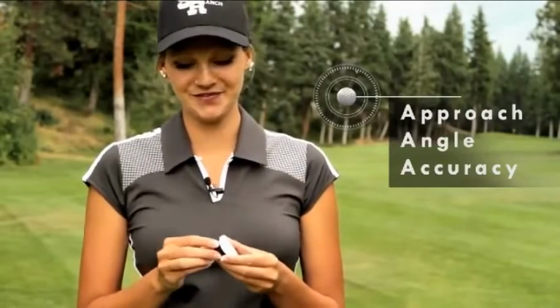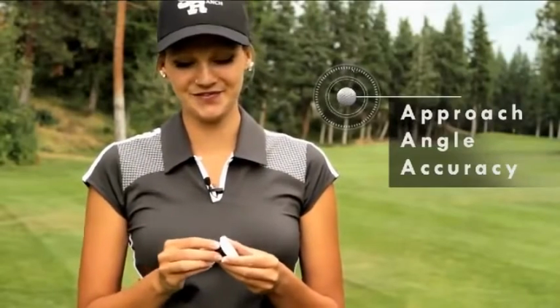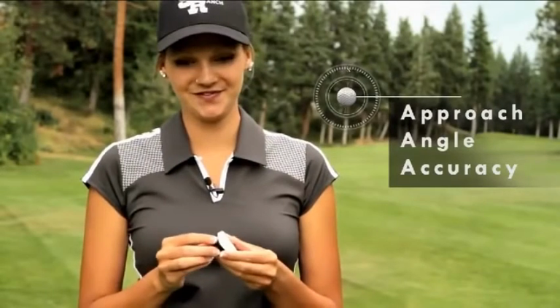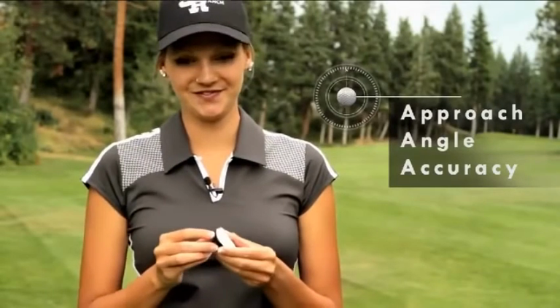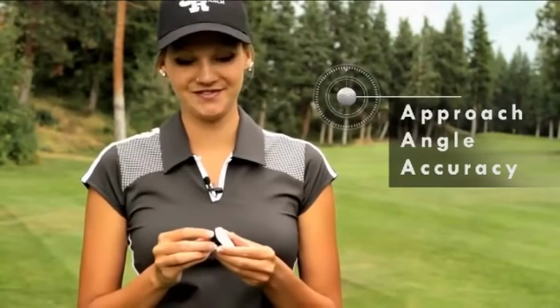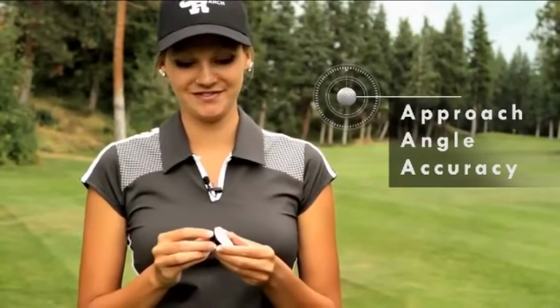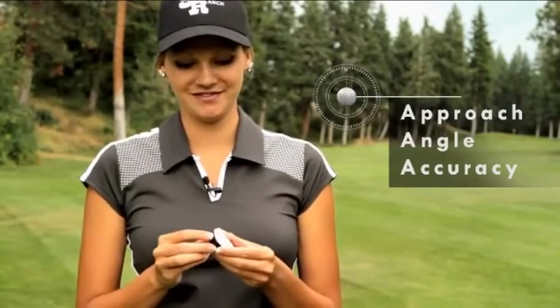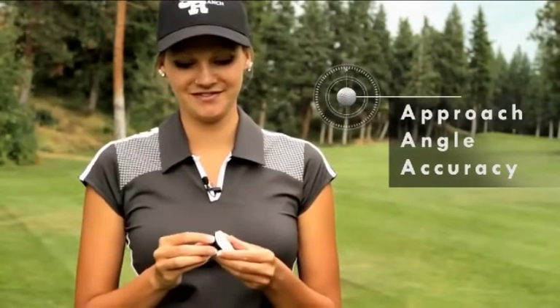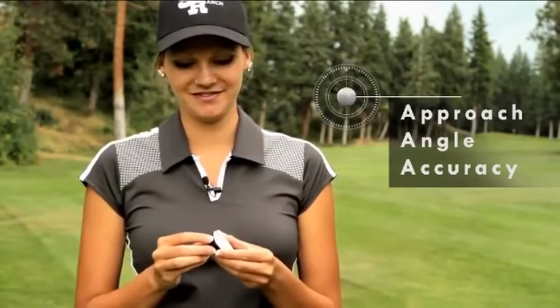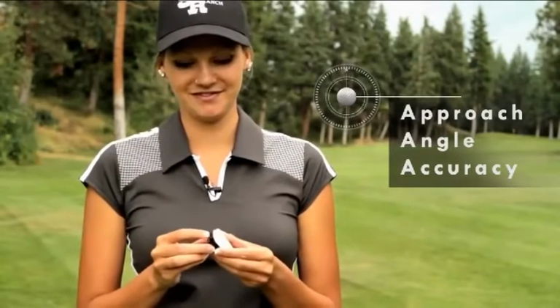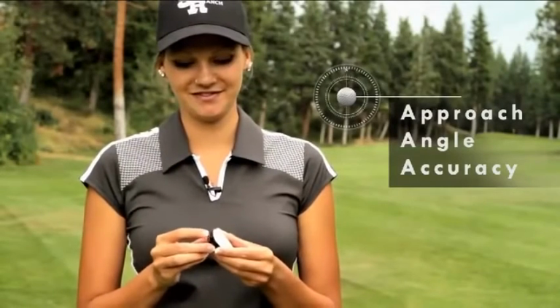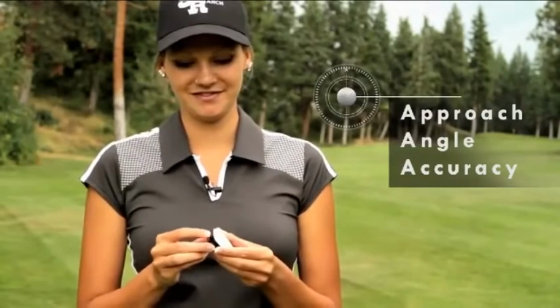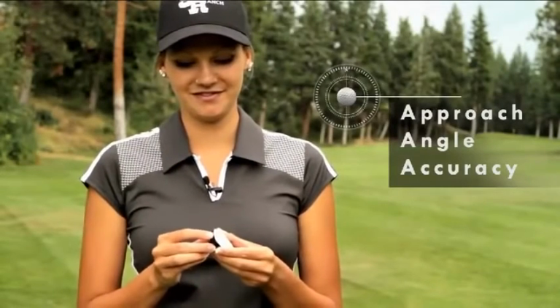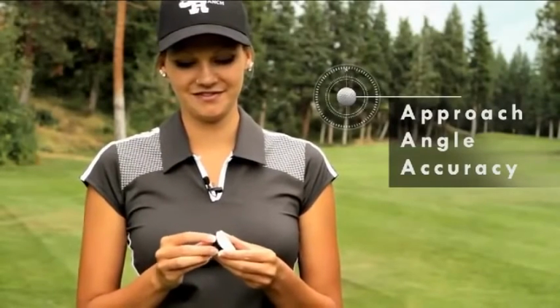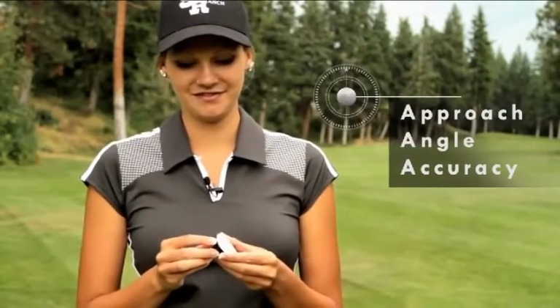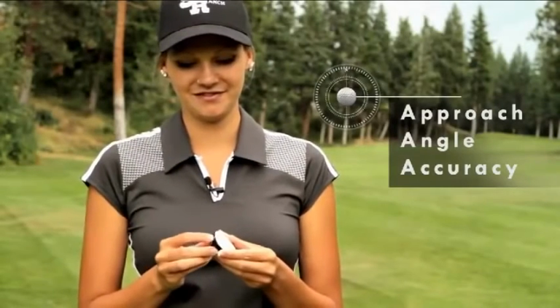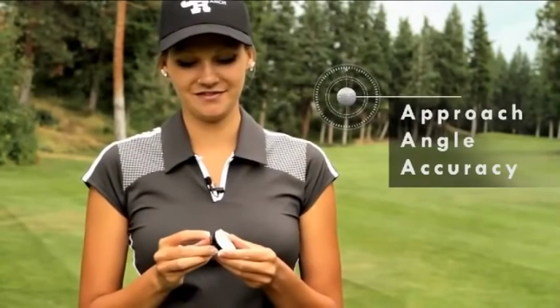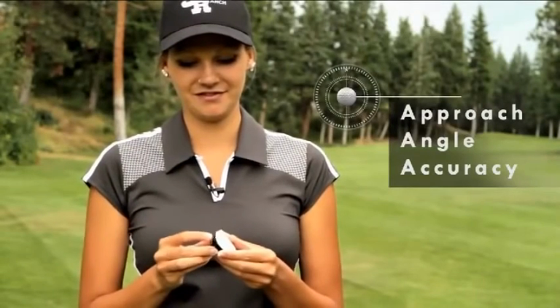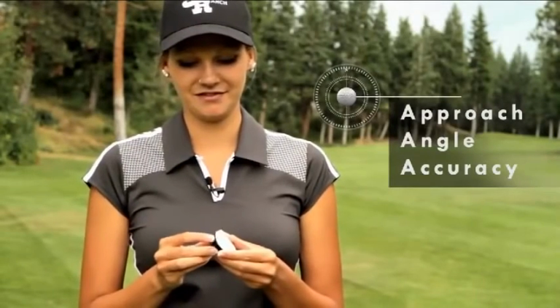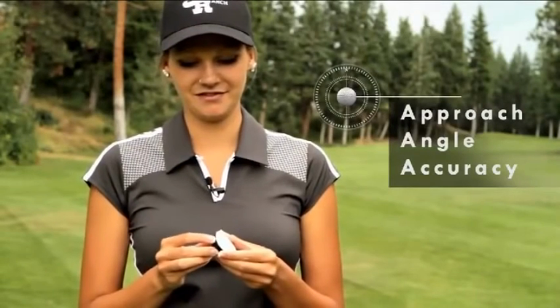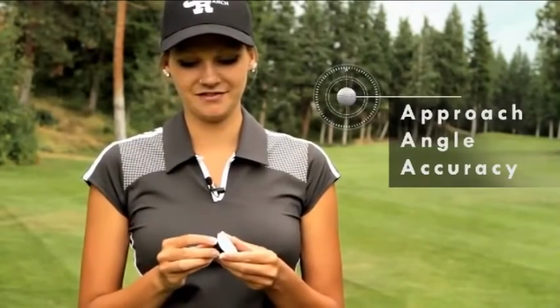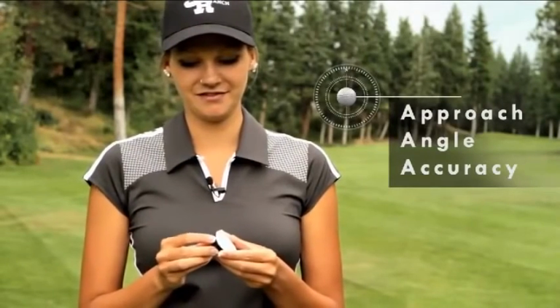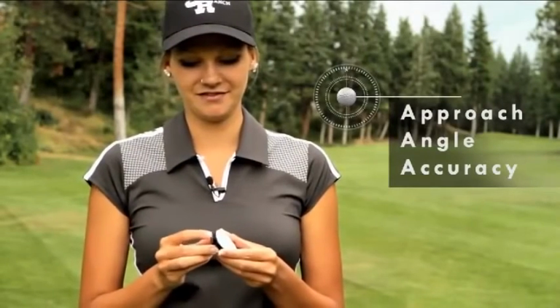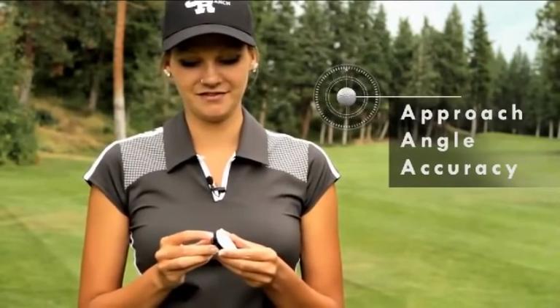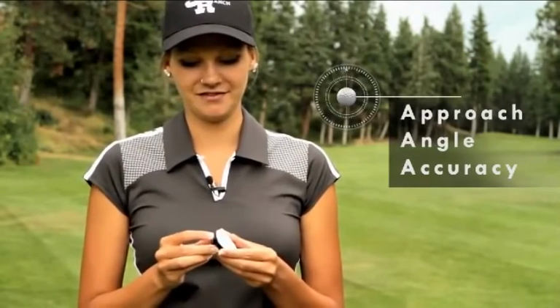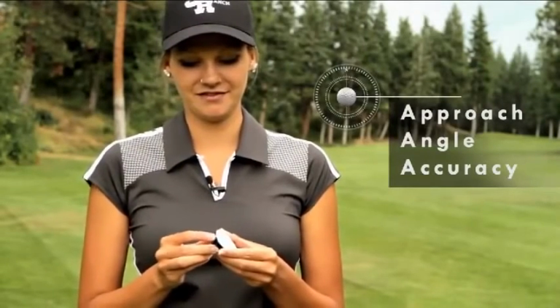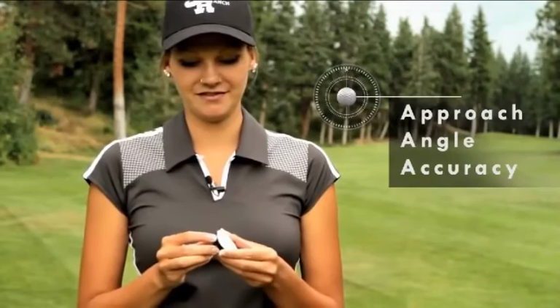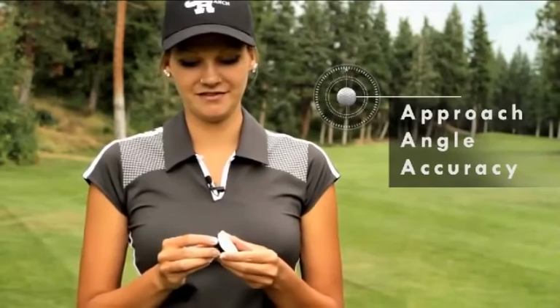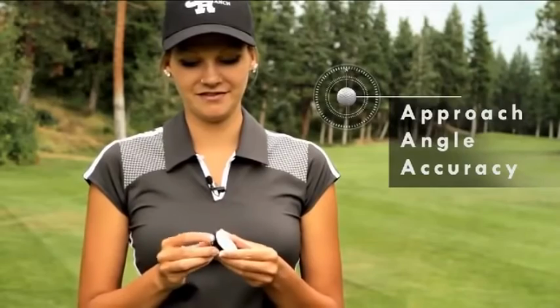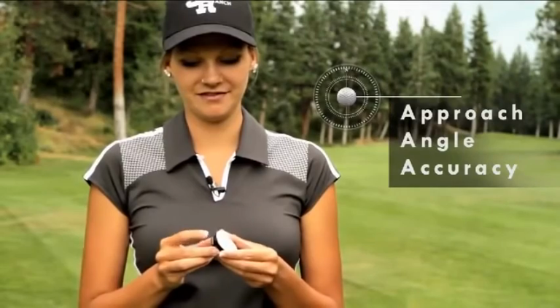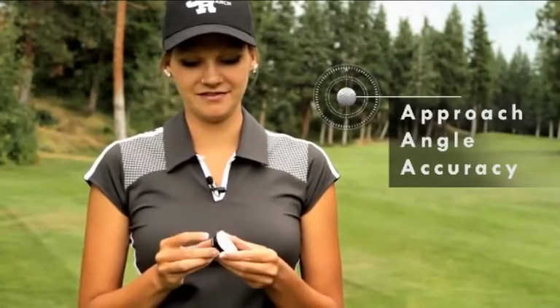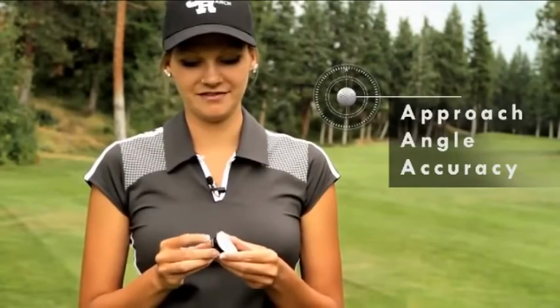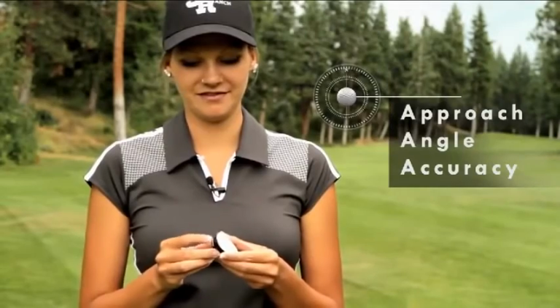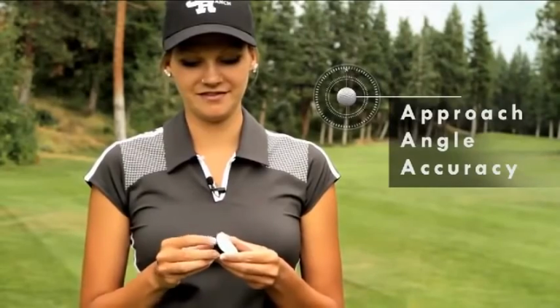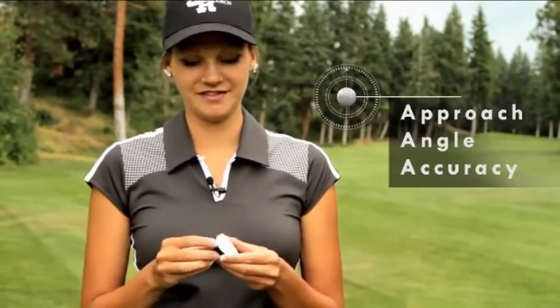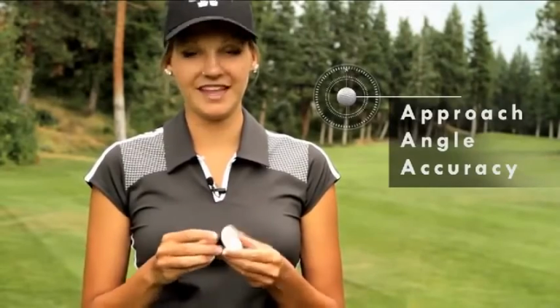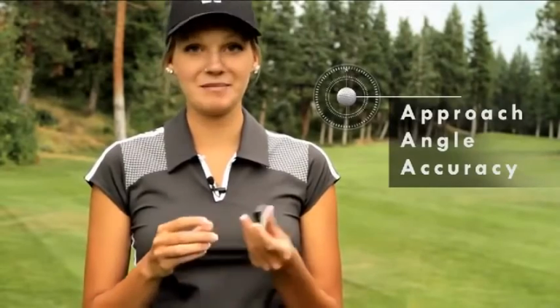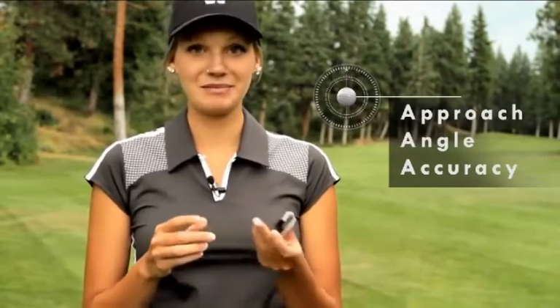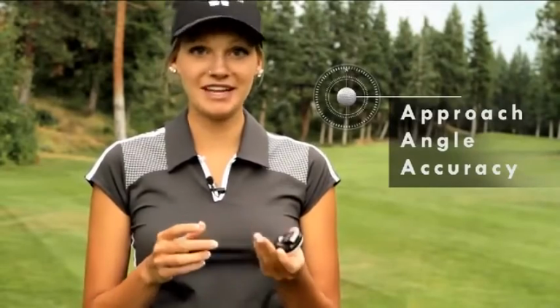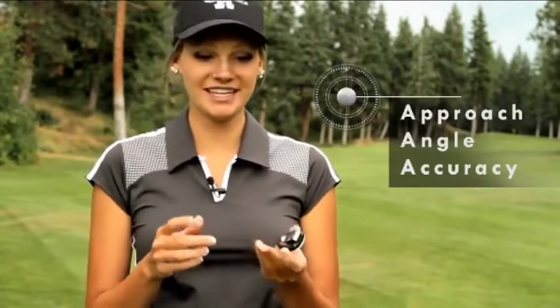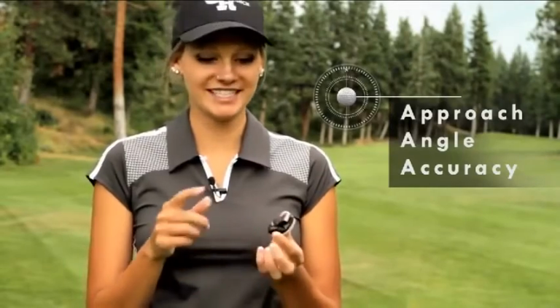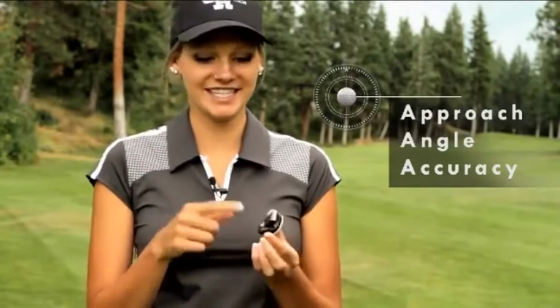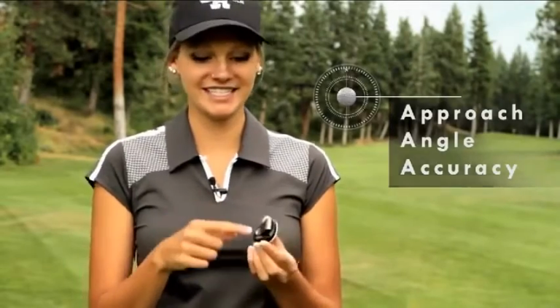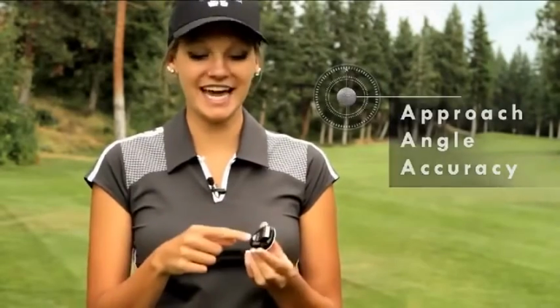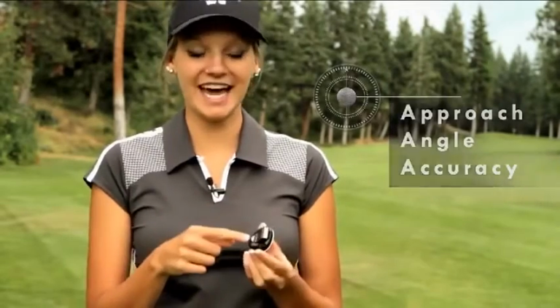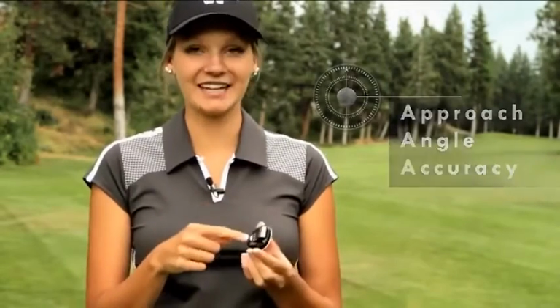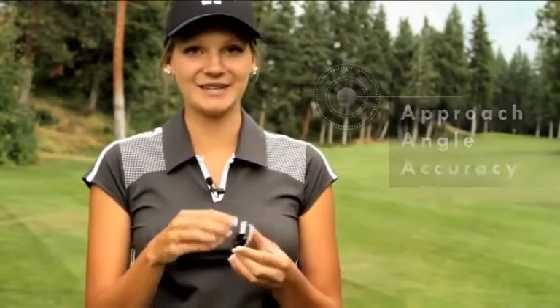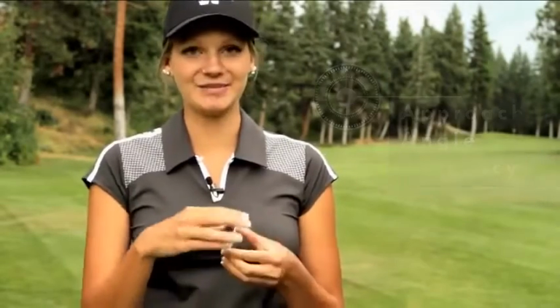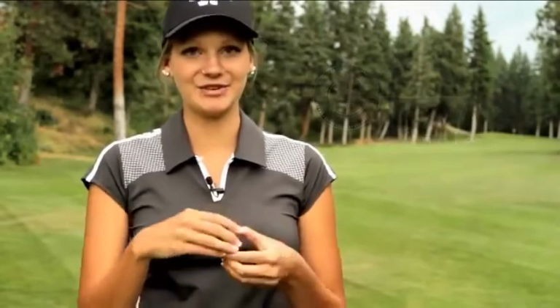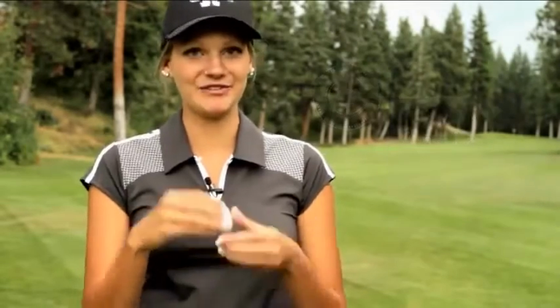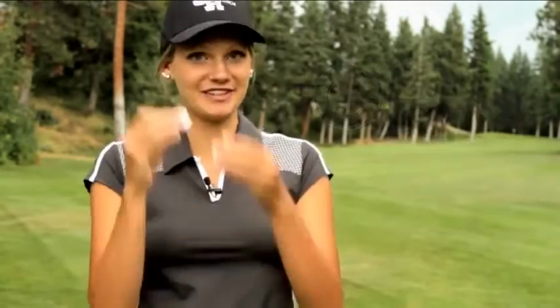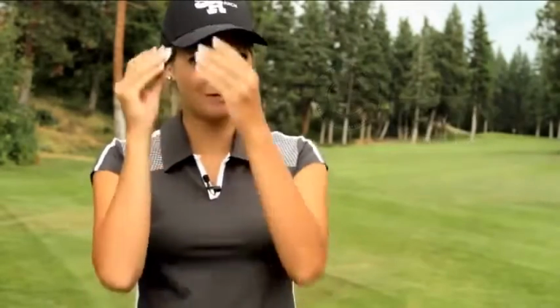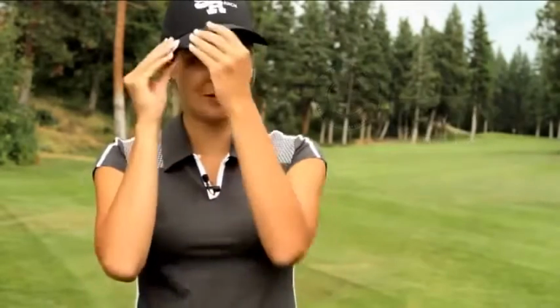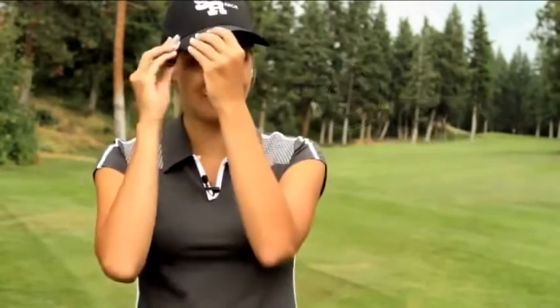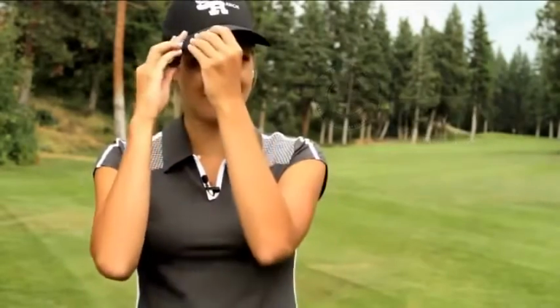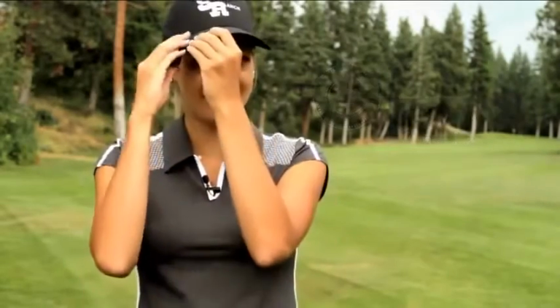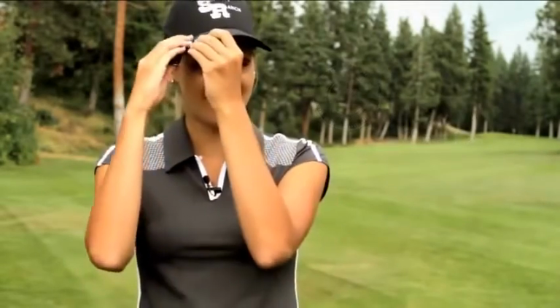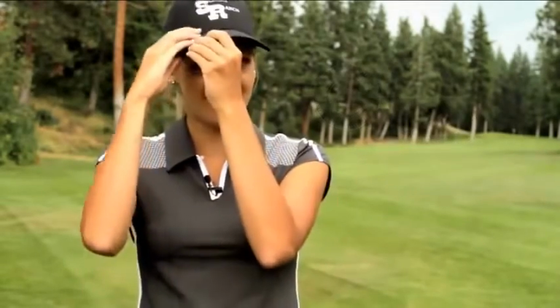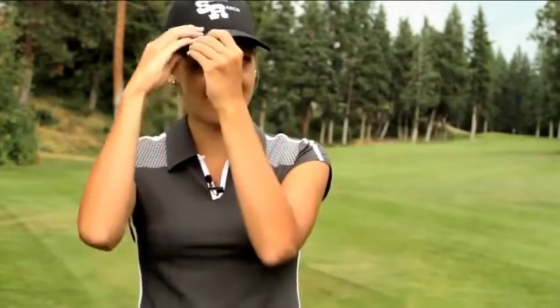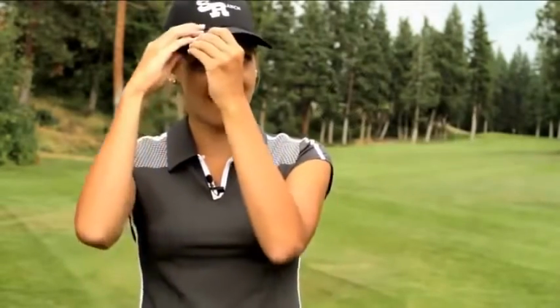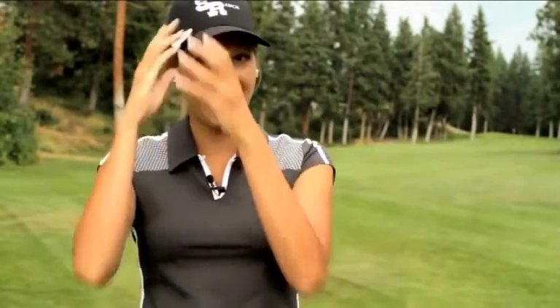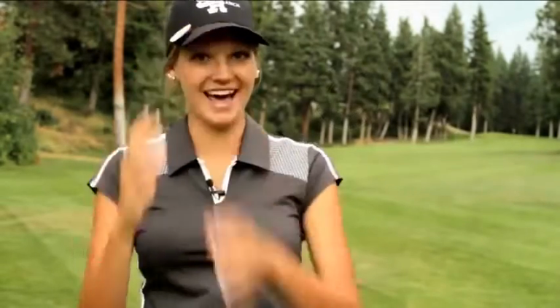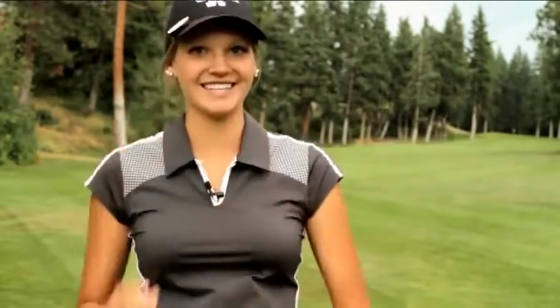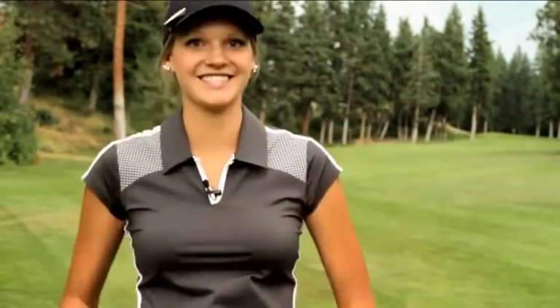One, two, three, four, five, six. Plus this hat clip so it fits perfectly on my hat.